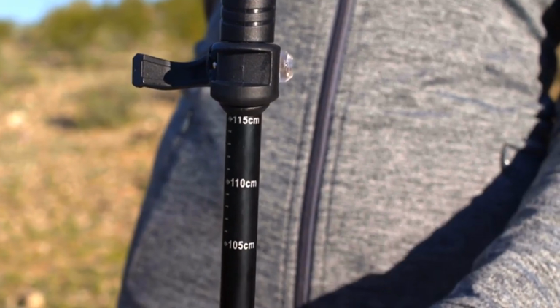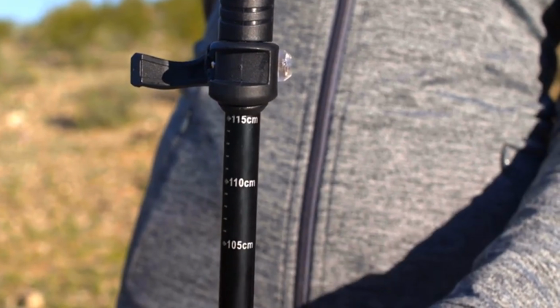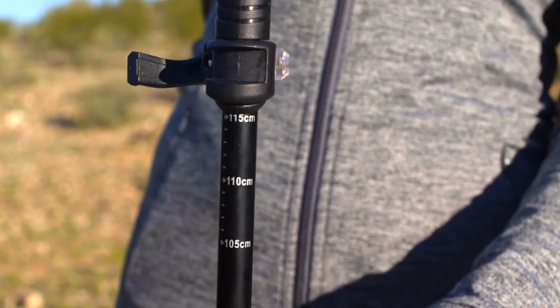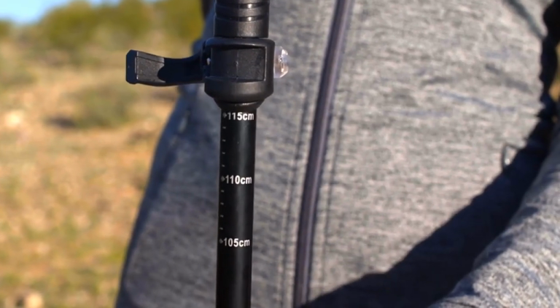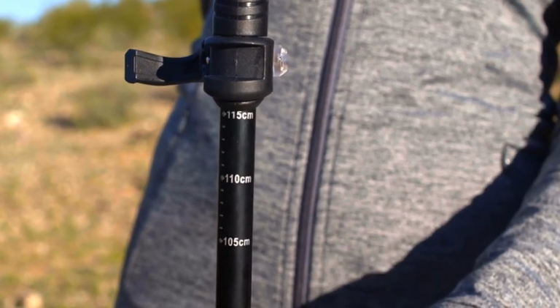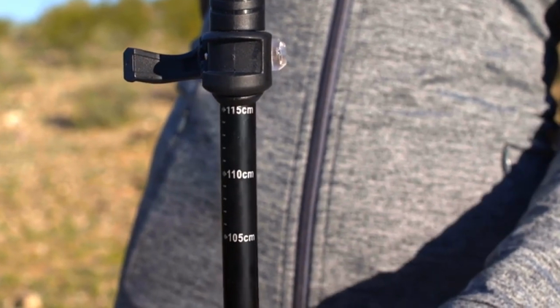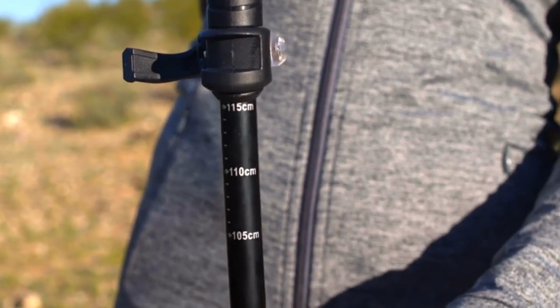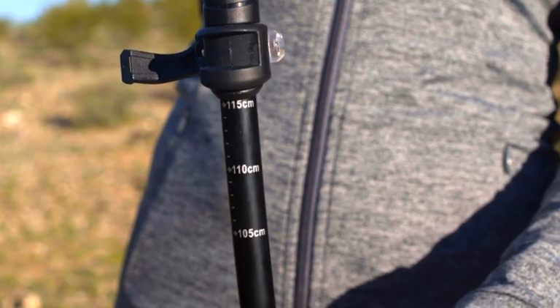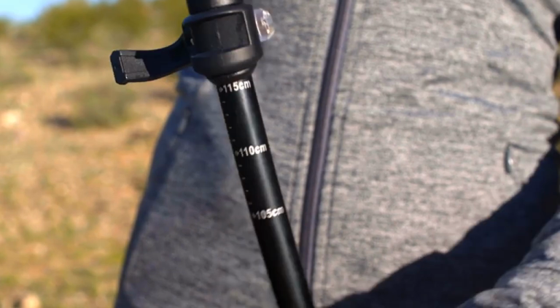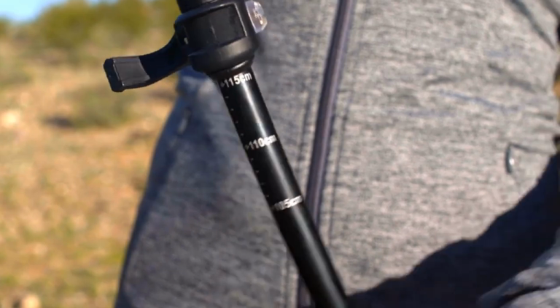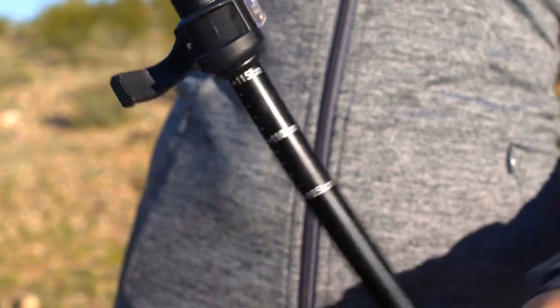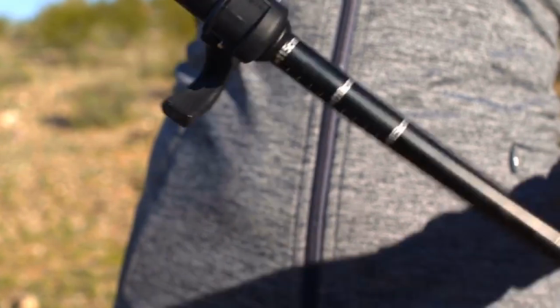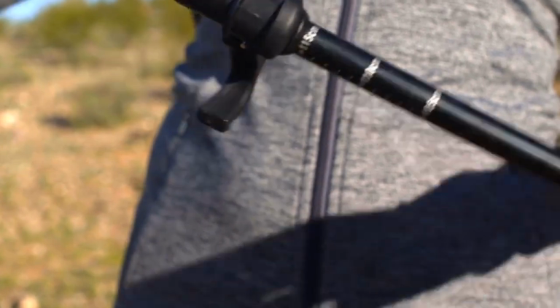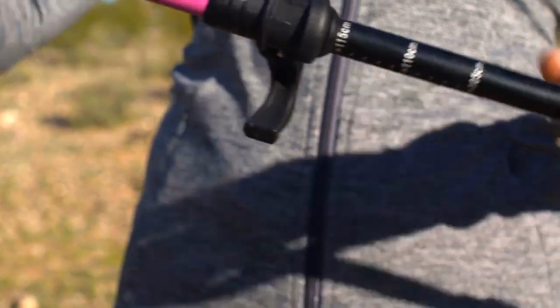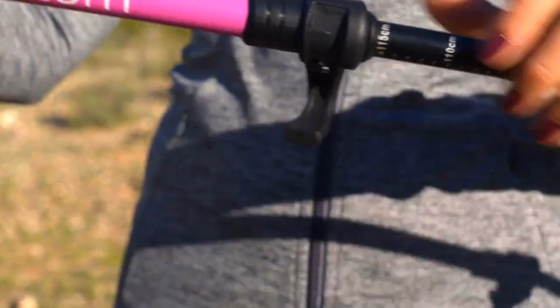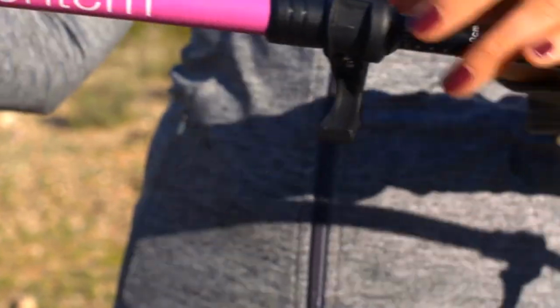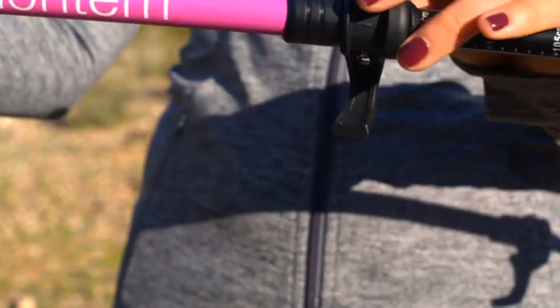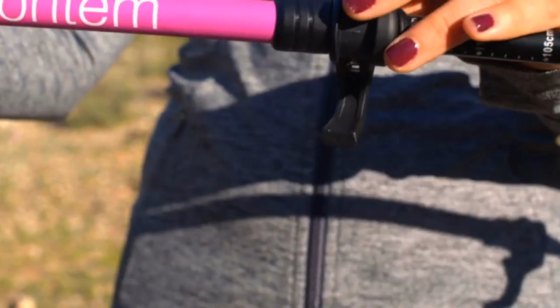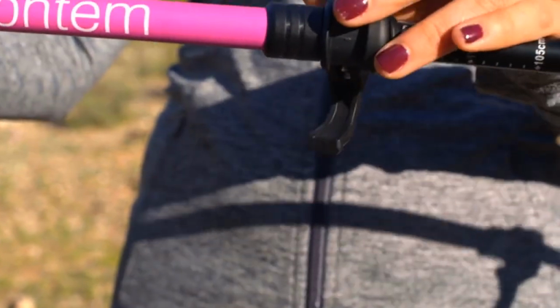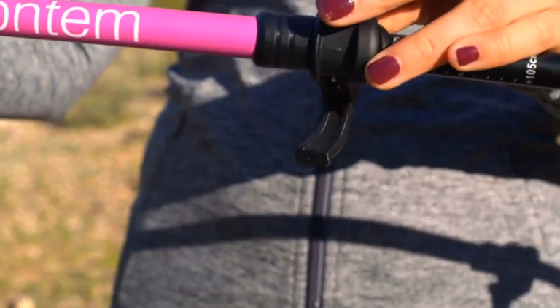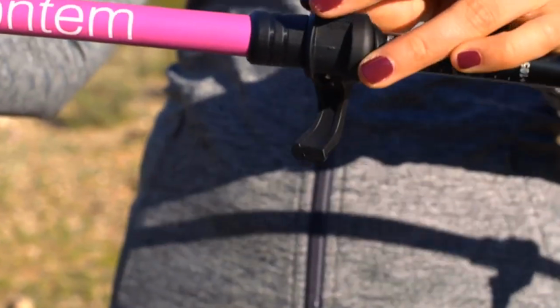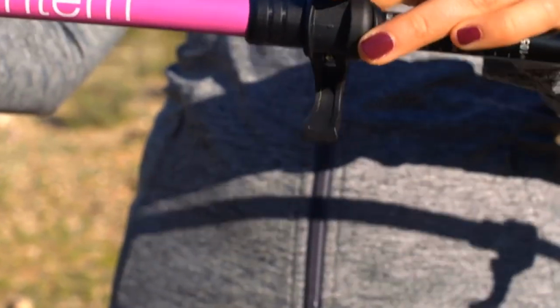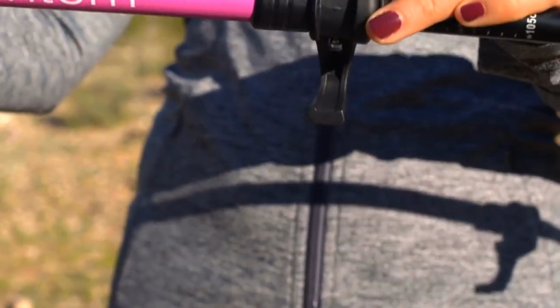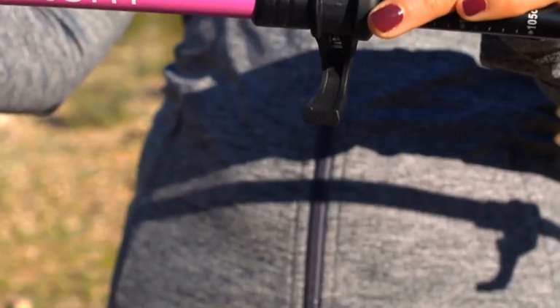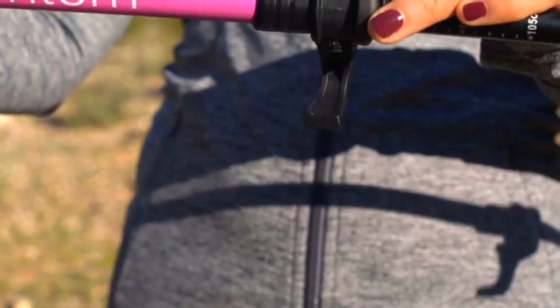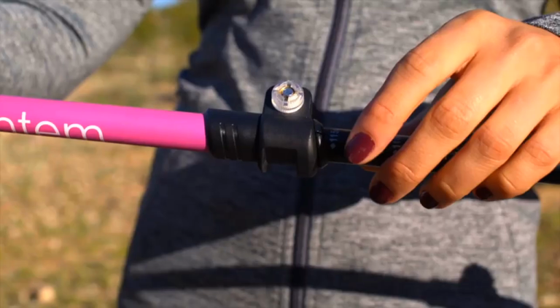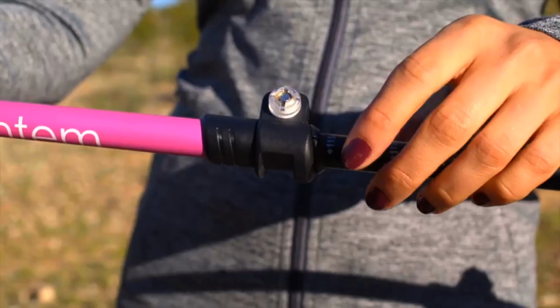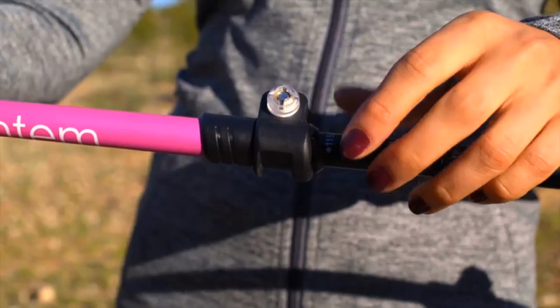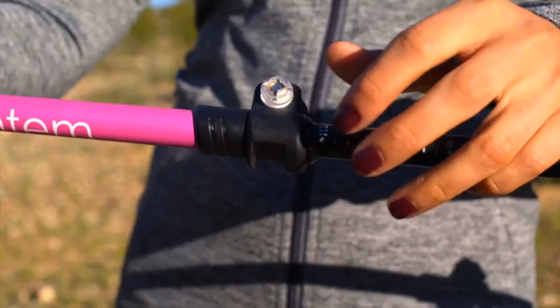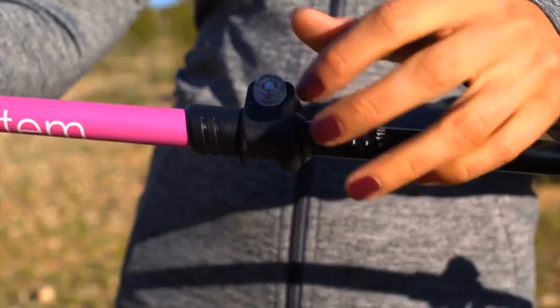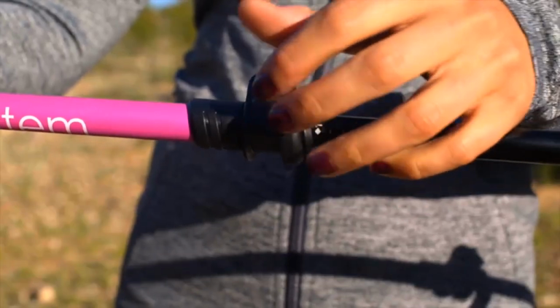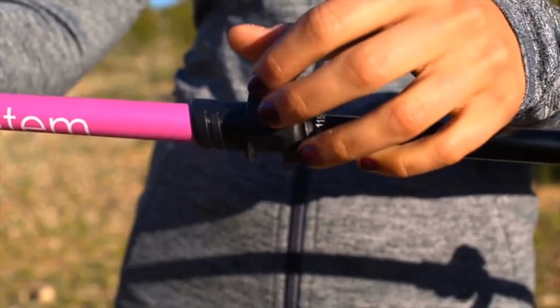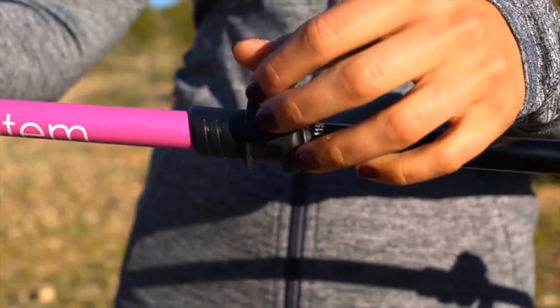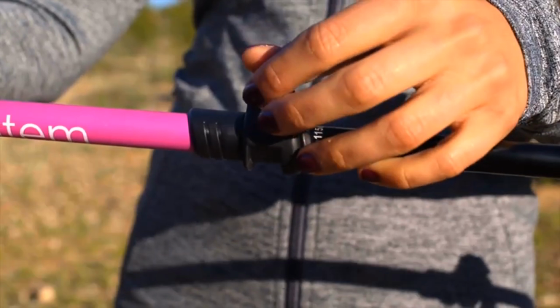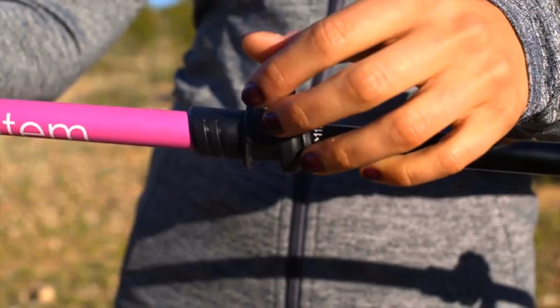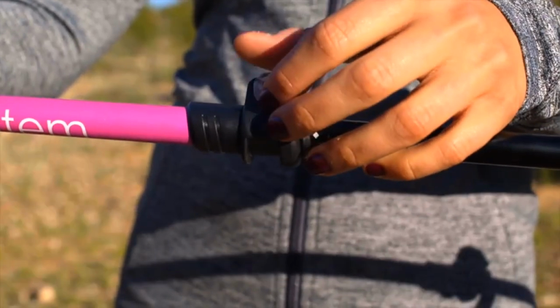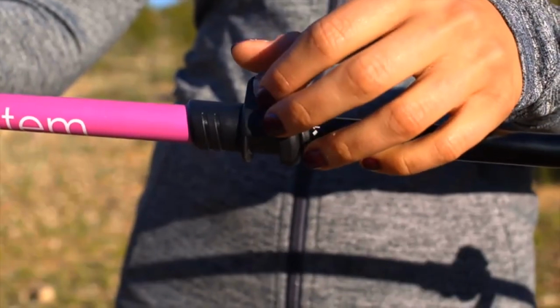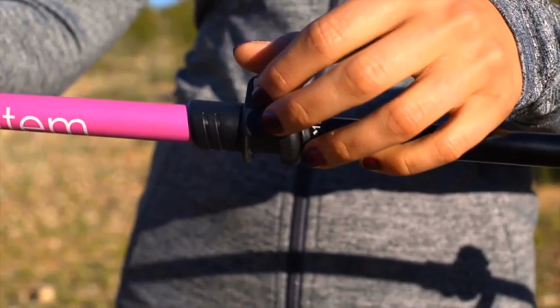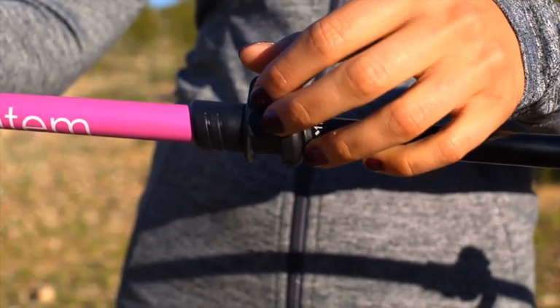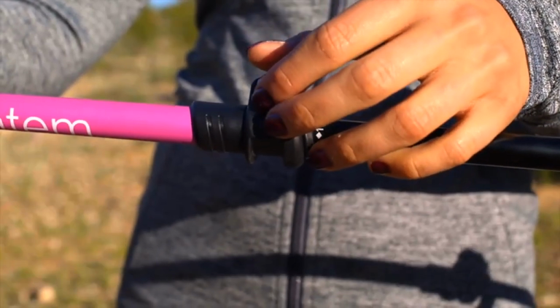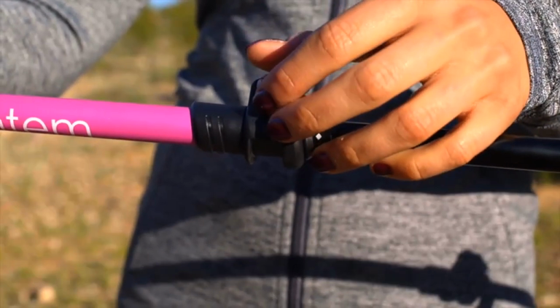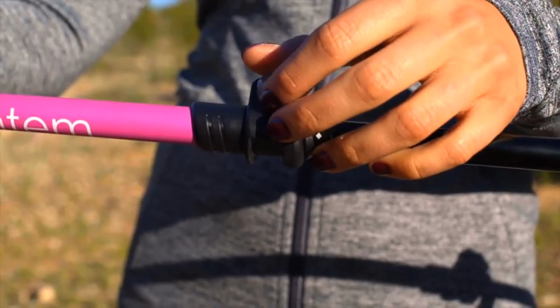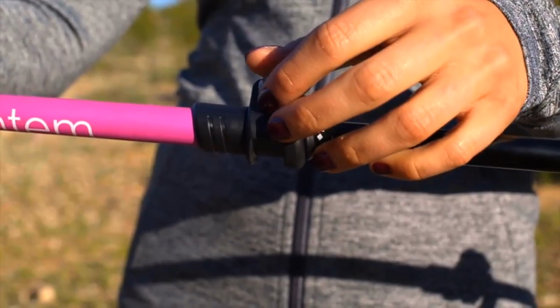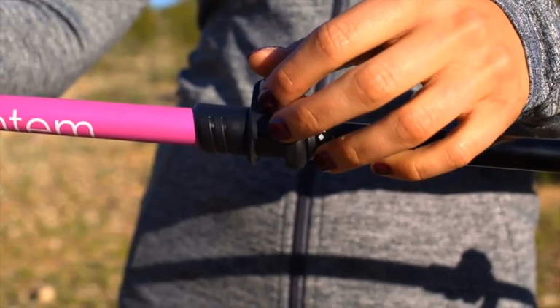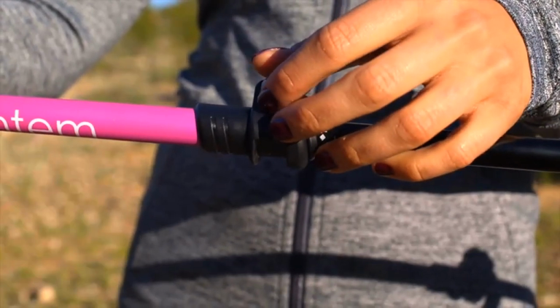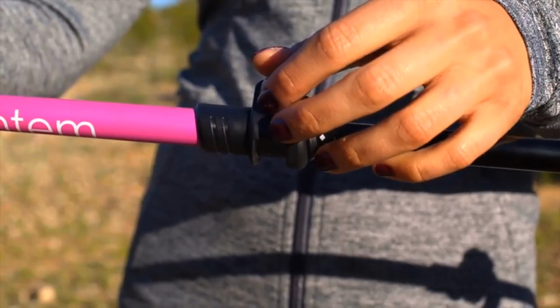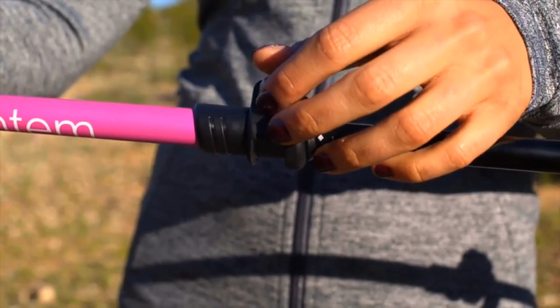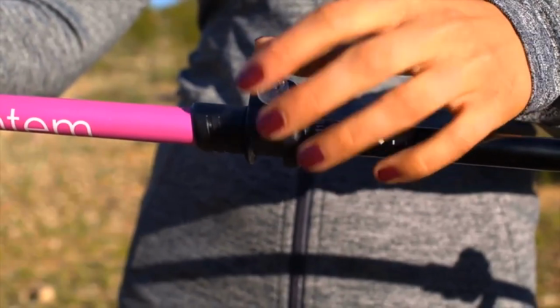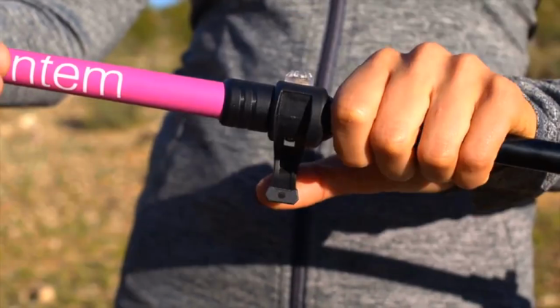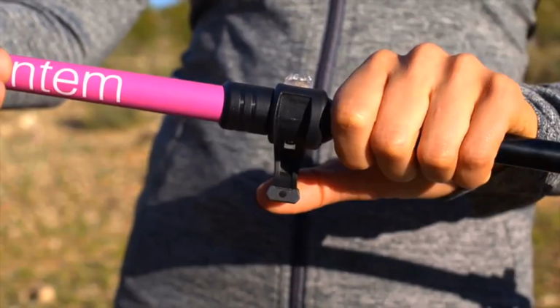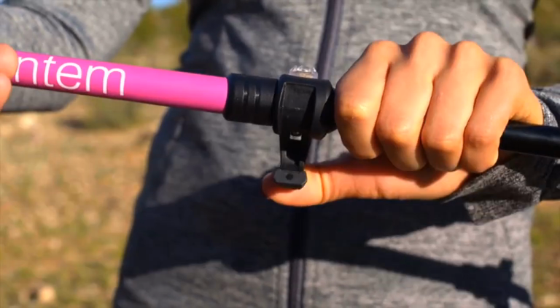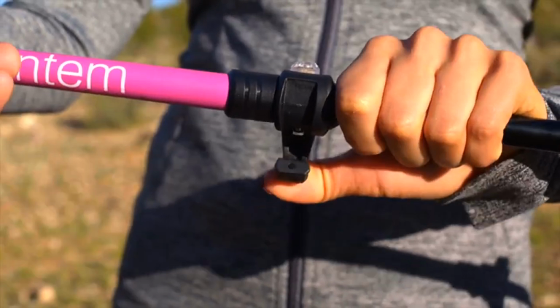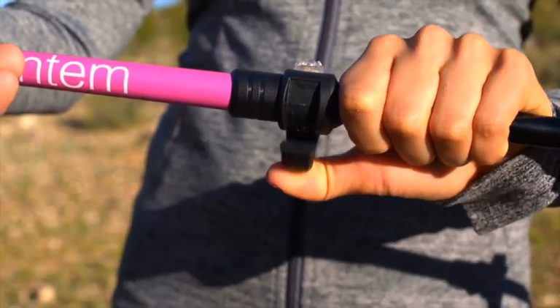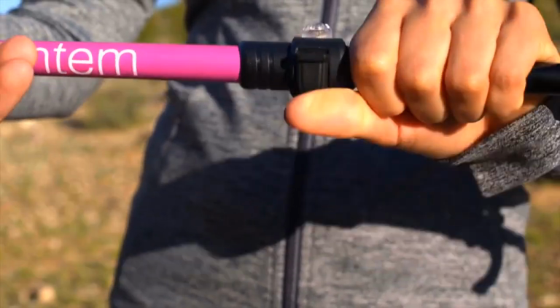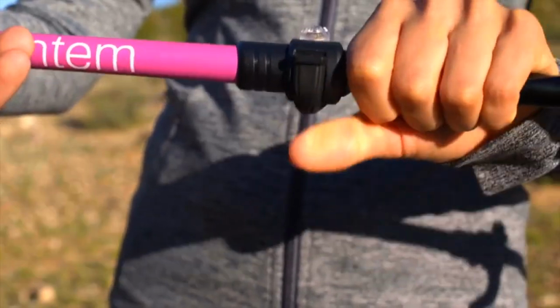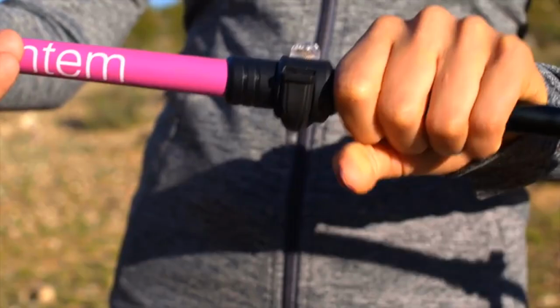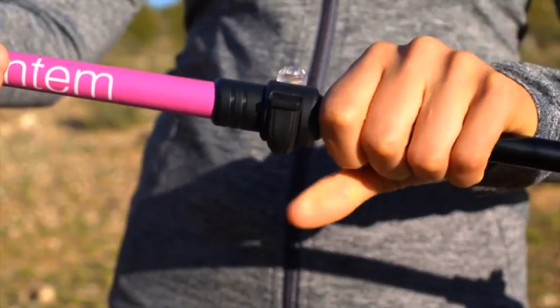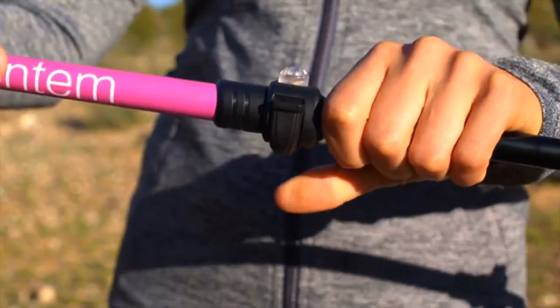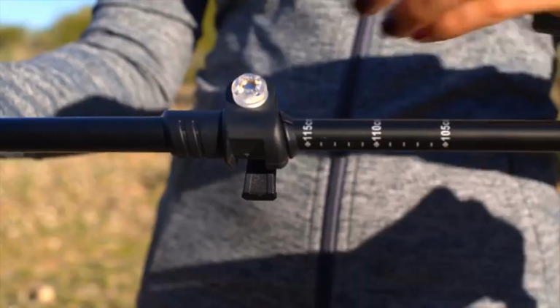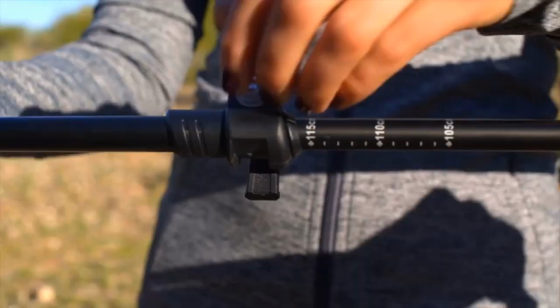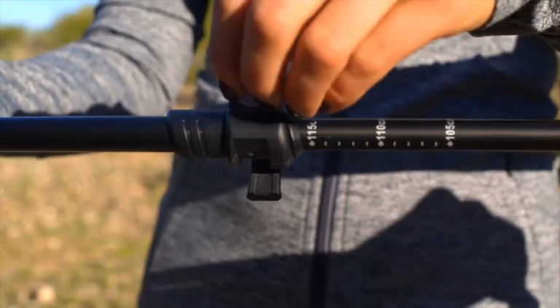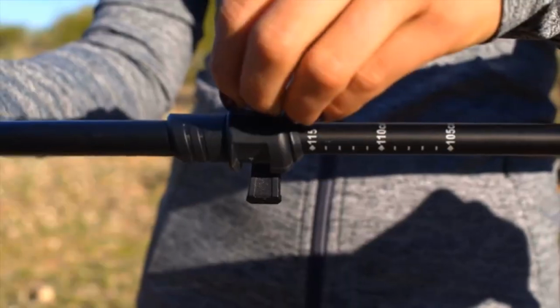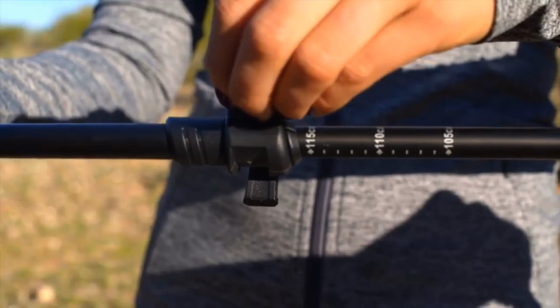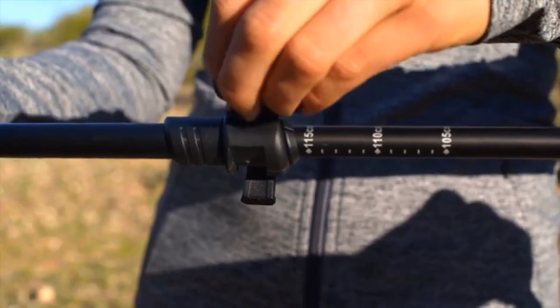Free lifetime replacement promise: we at Montem promise to replace your poles for life. Shop the most trusted brand in trekking poles today.